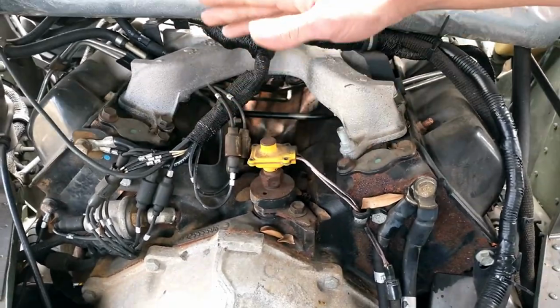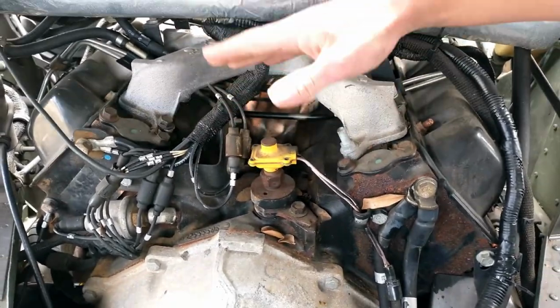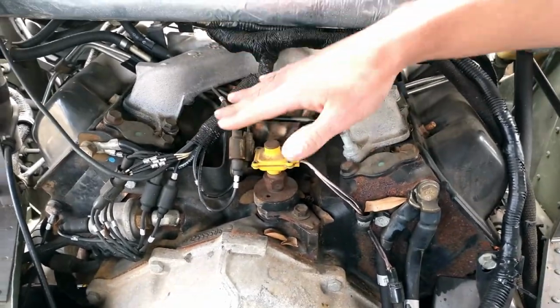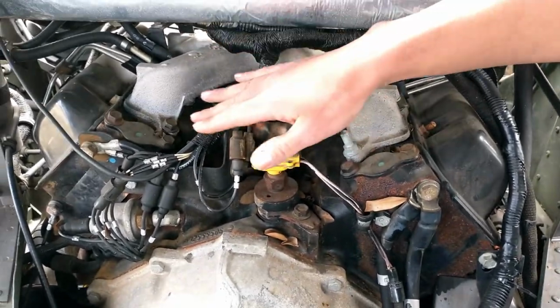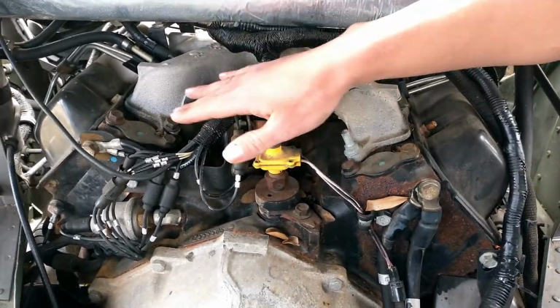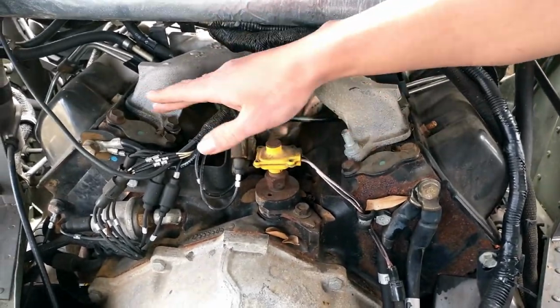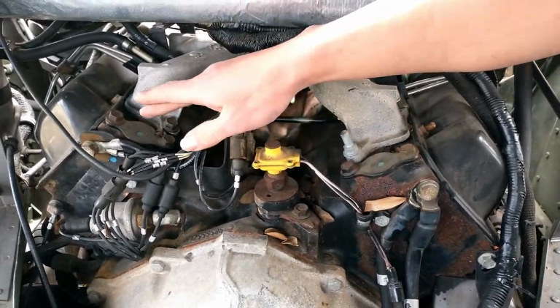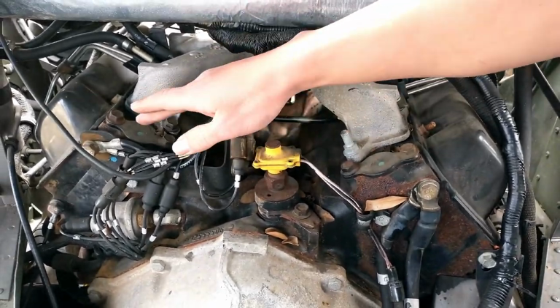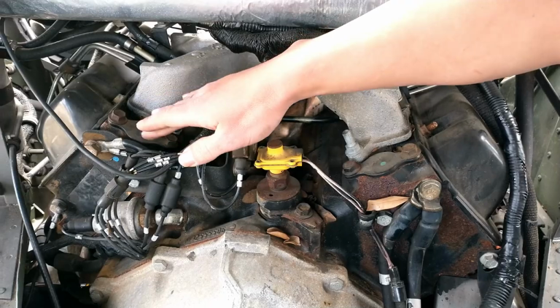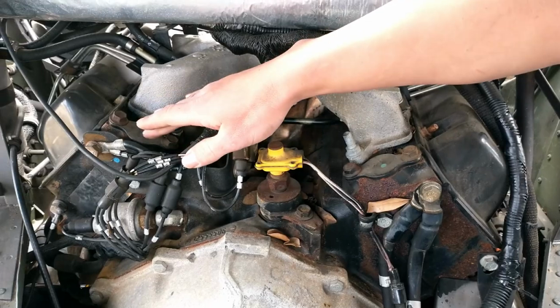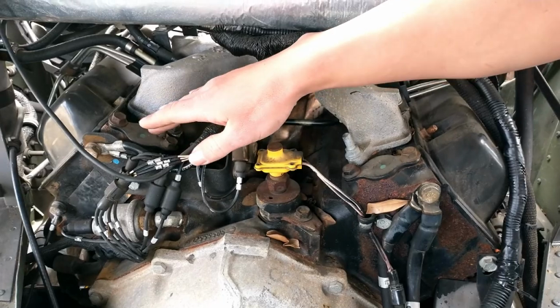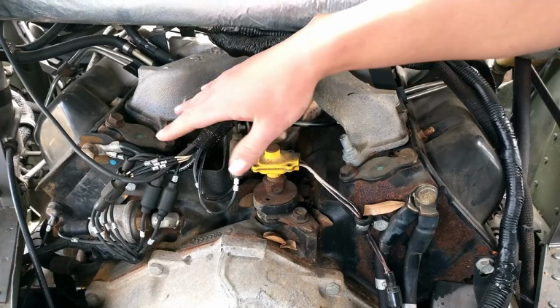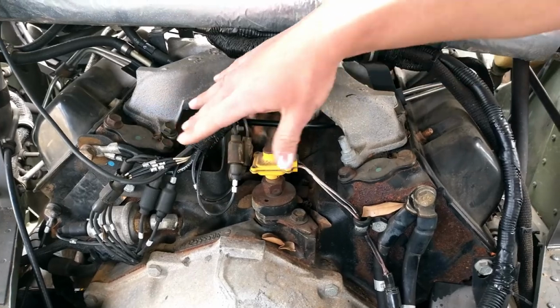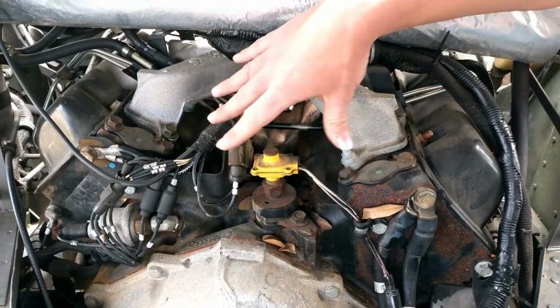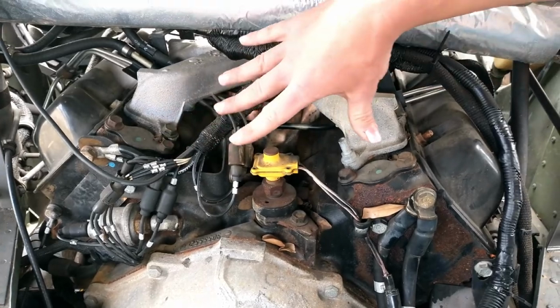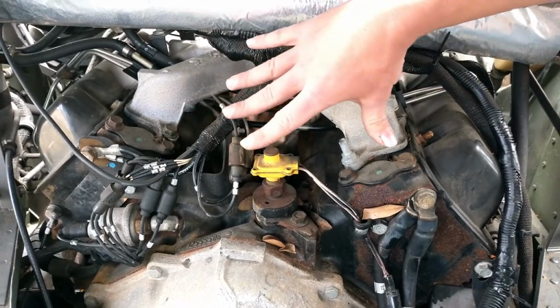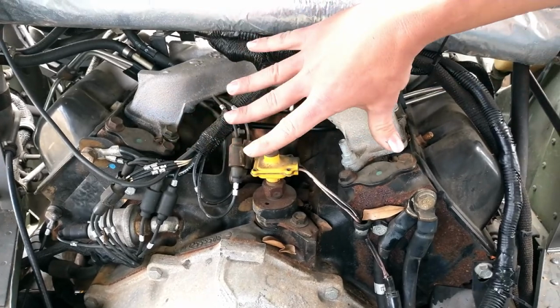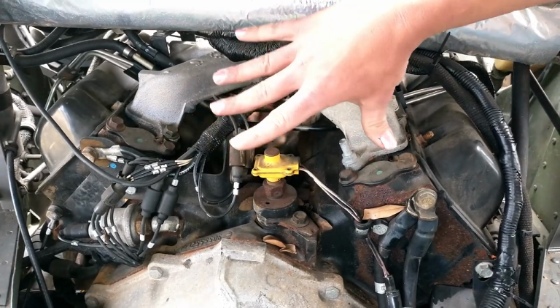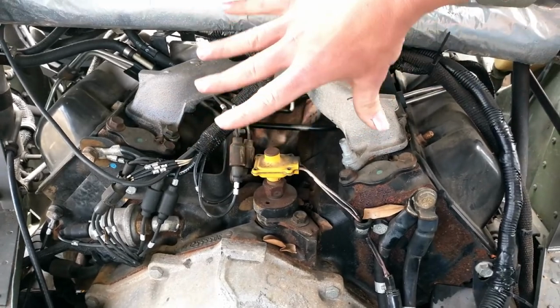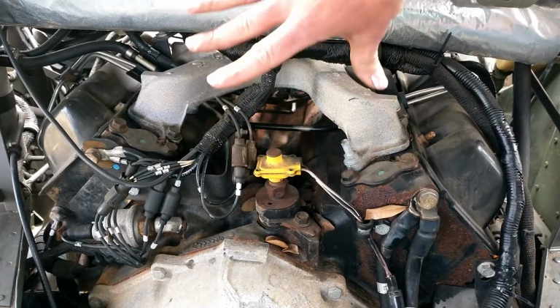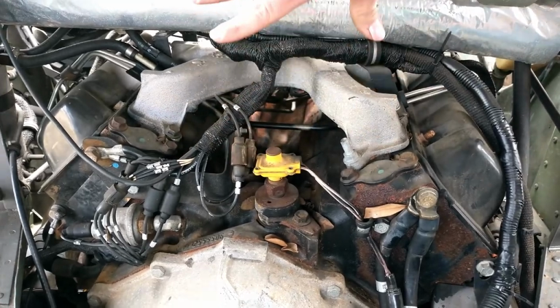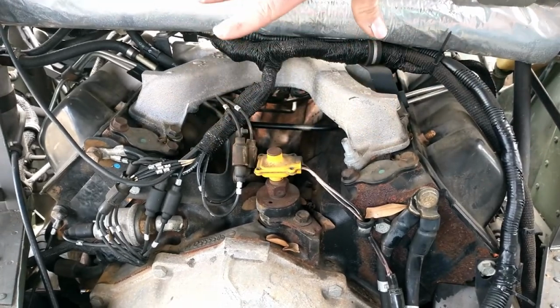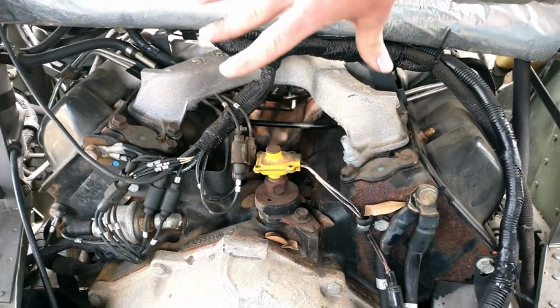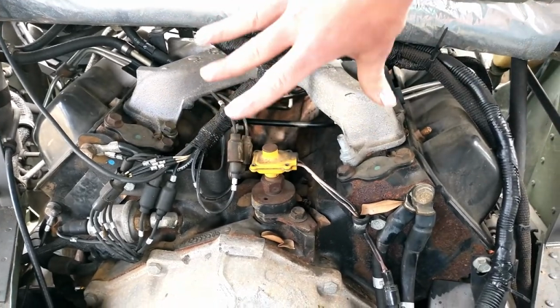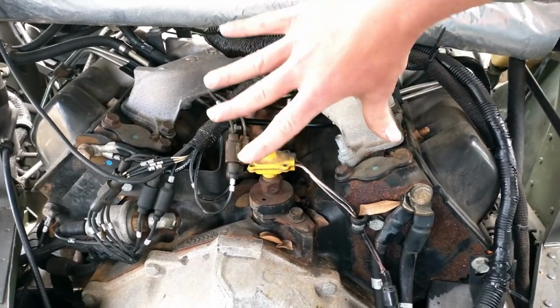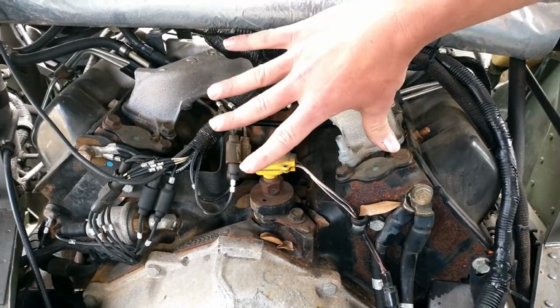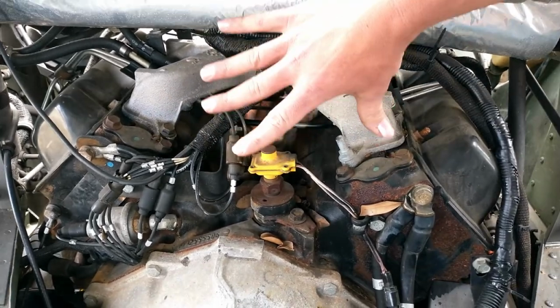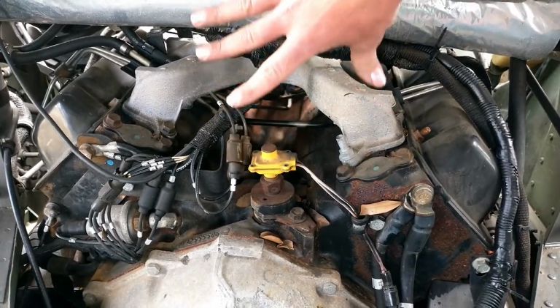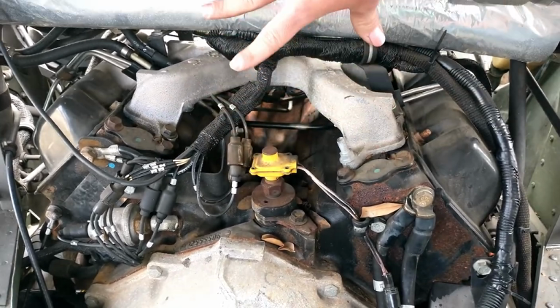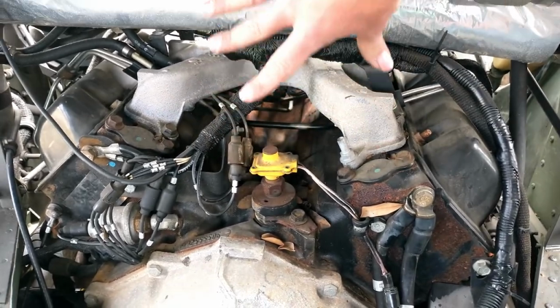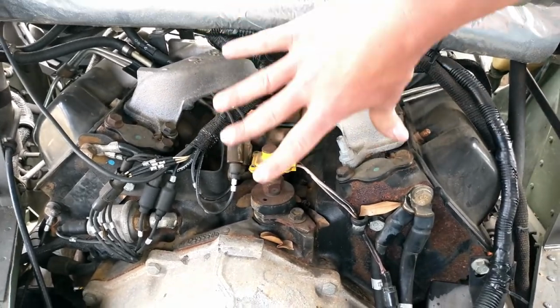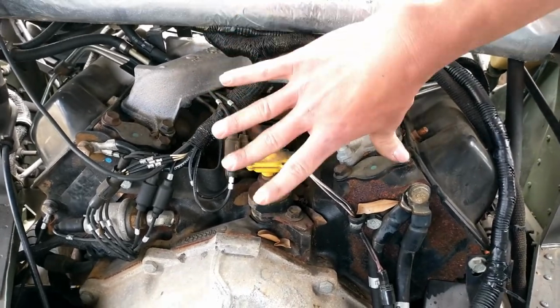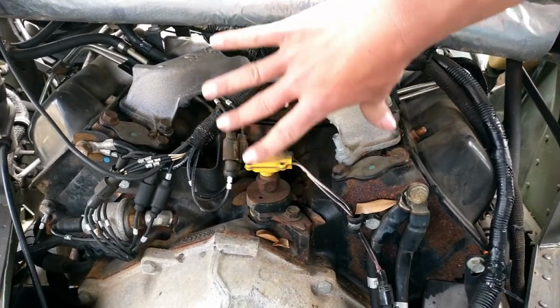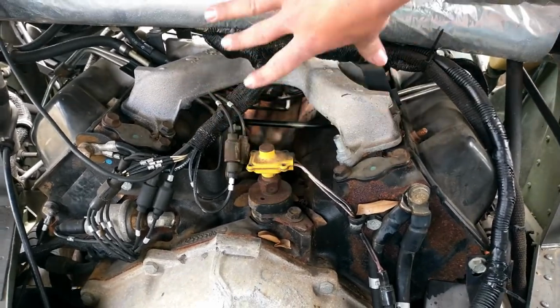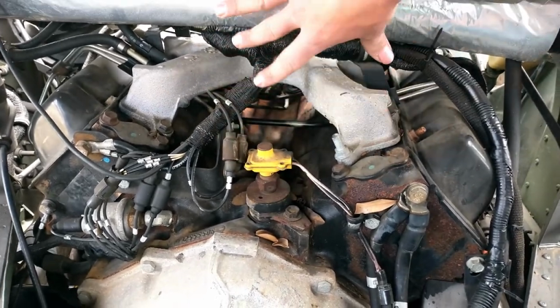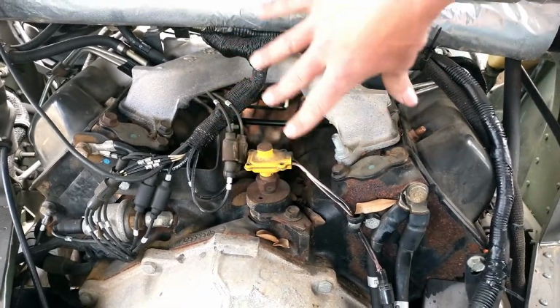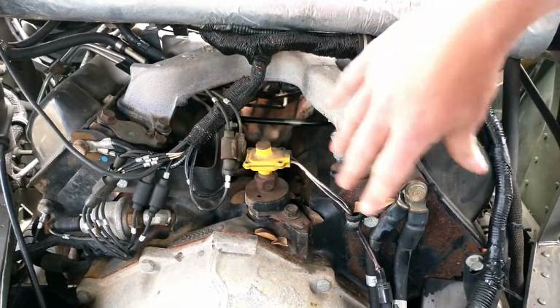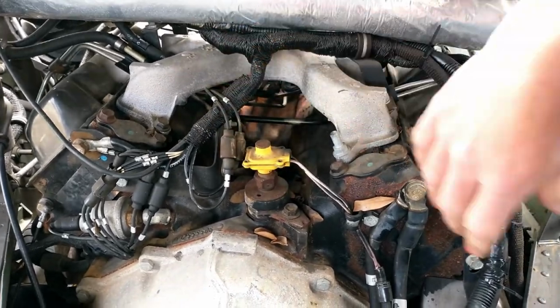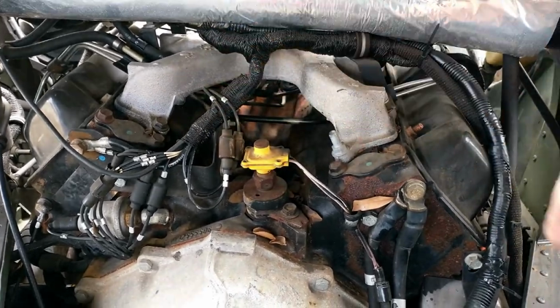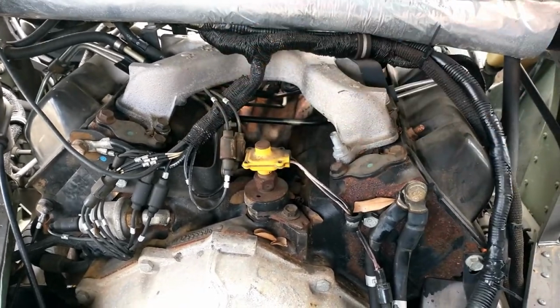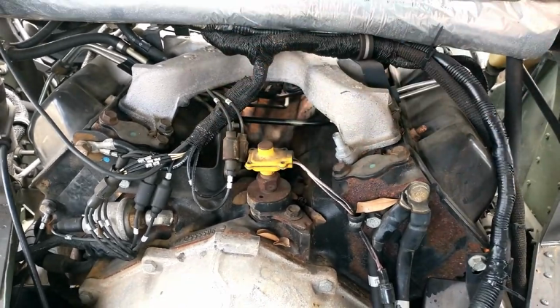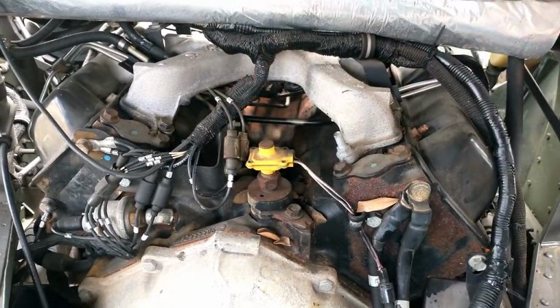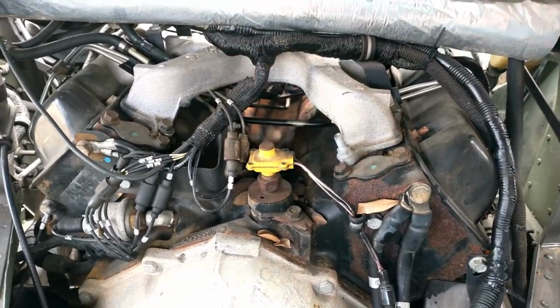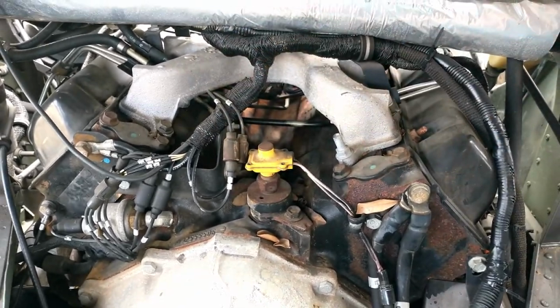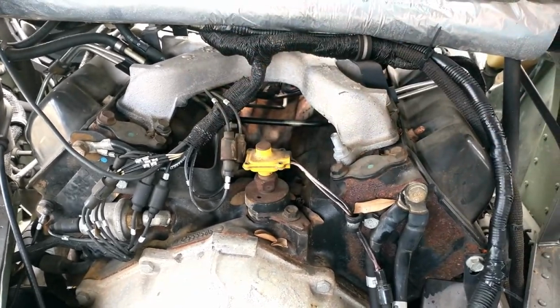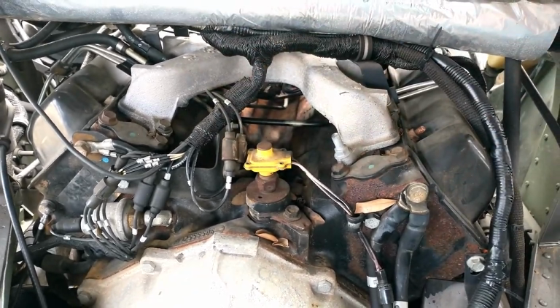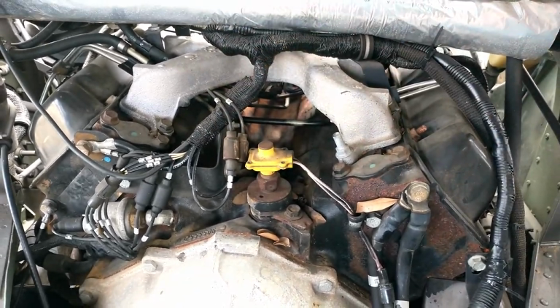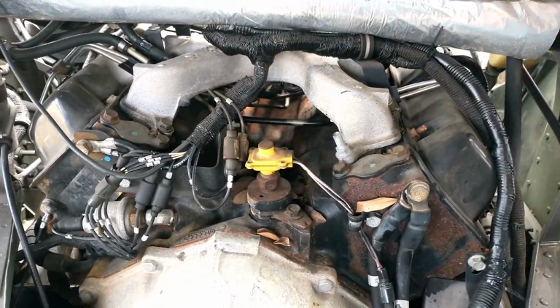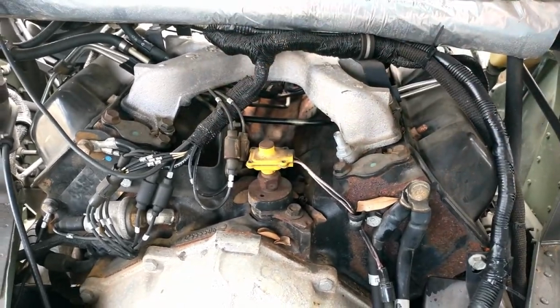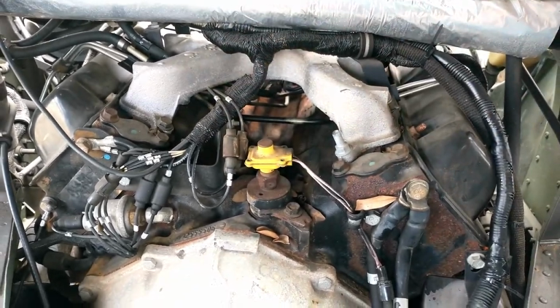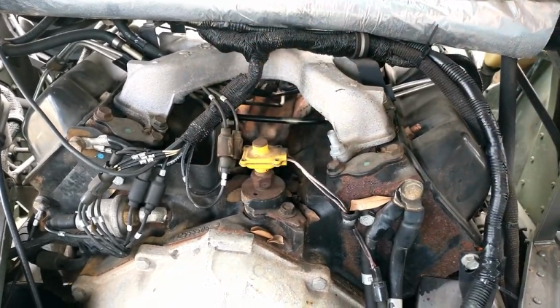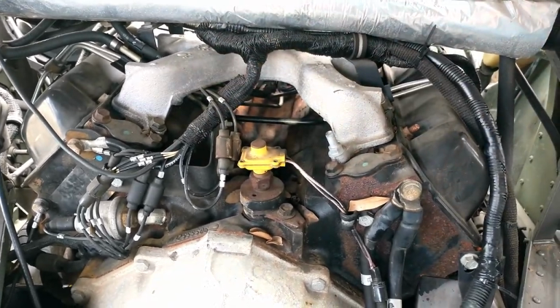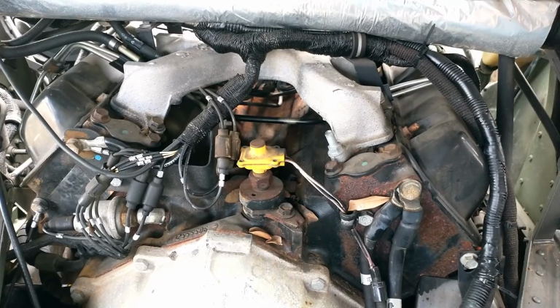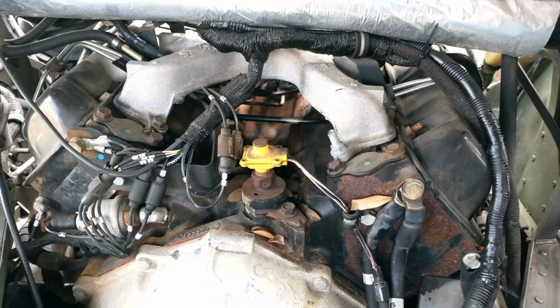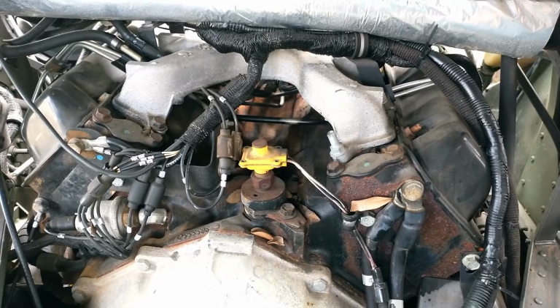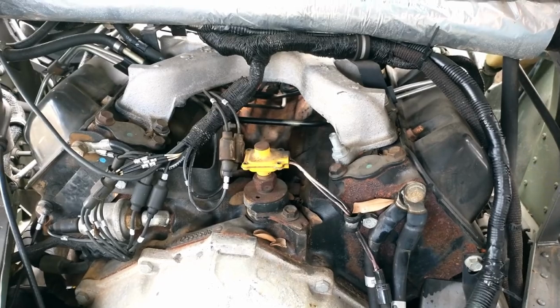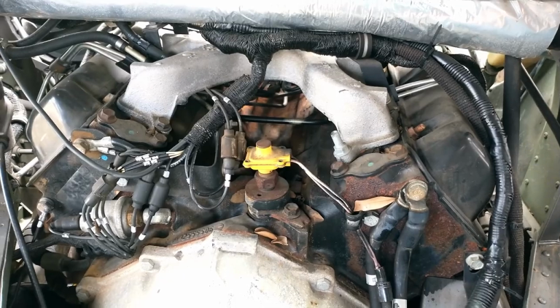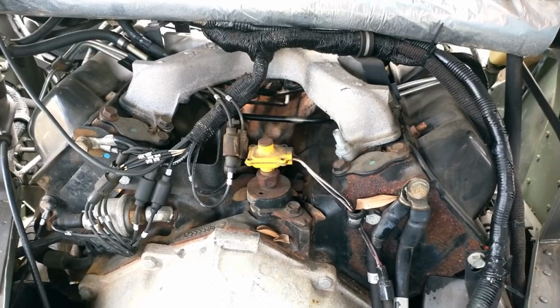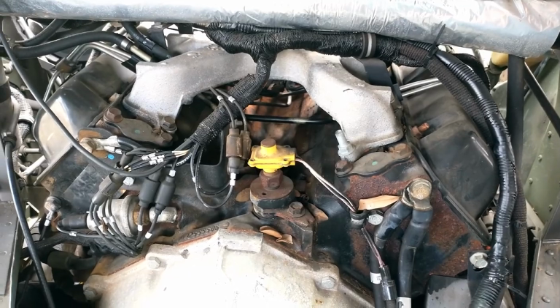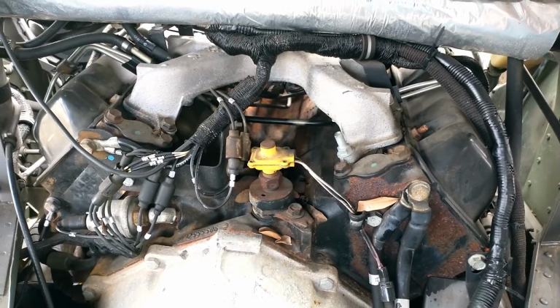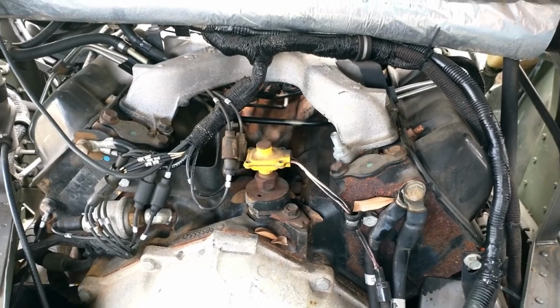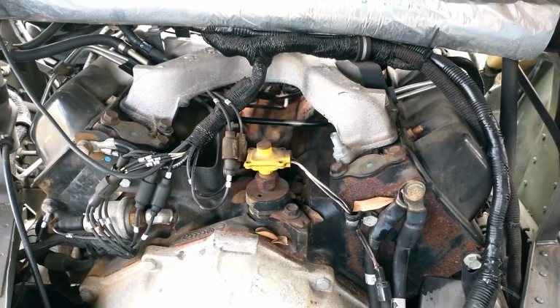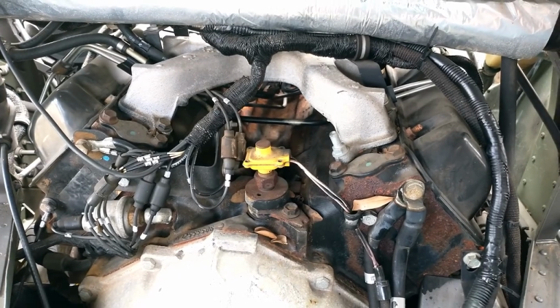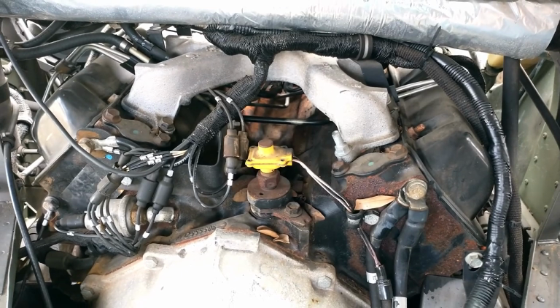I misspoke — these are the cylinder heads, excuse me. But all that heat, bubbles, air, and all that is going to be able to circulate way better.